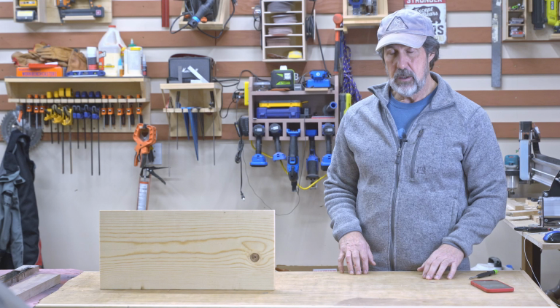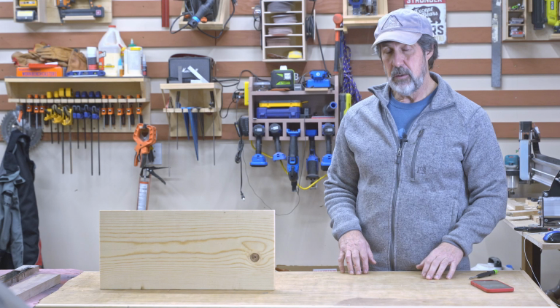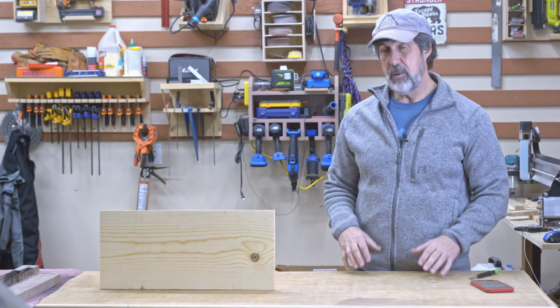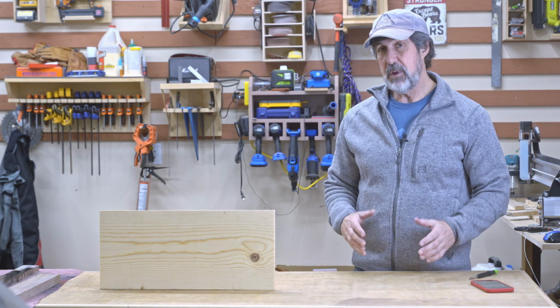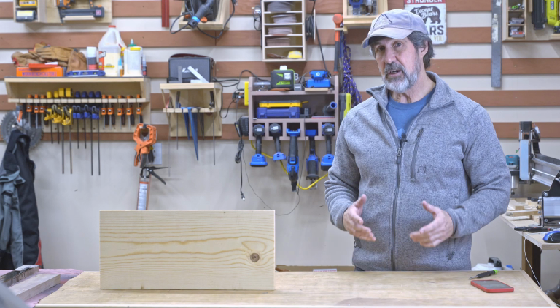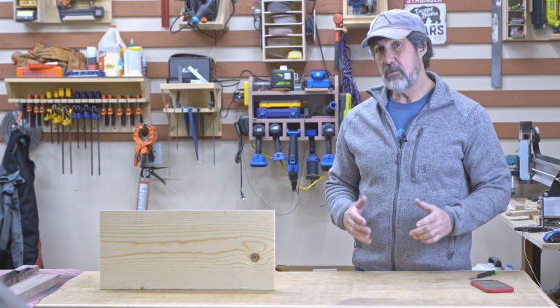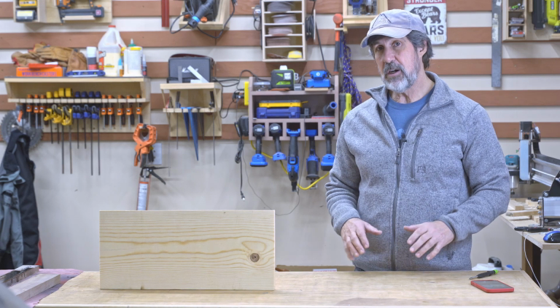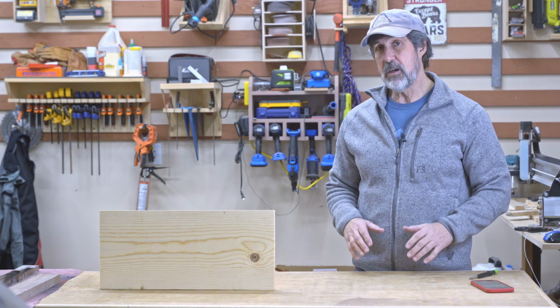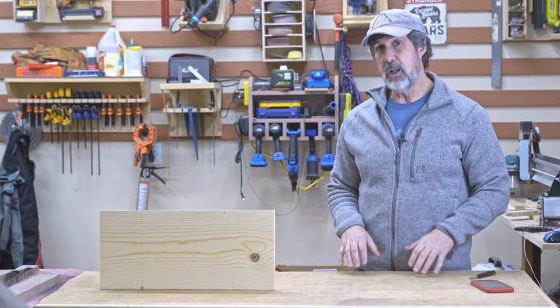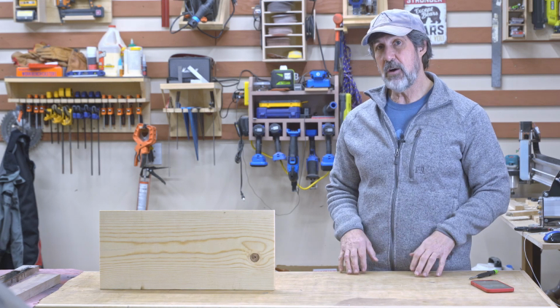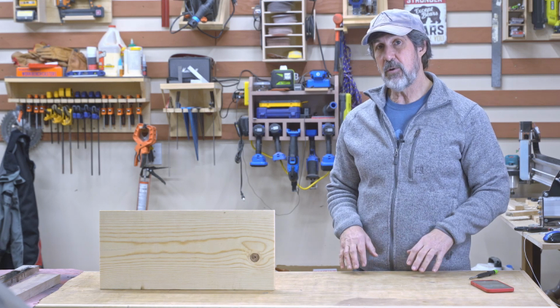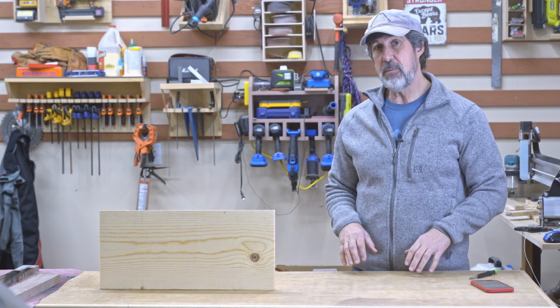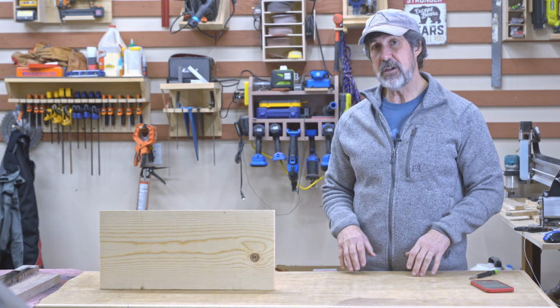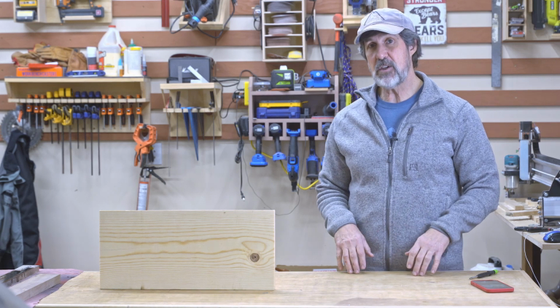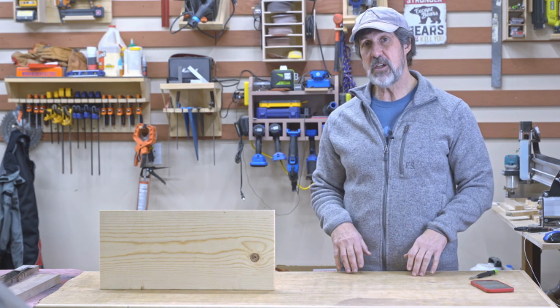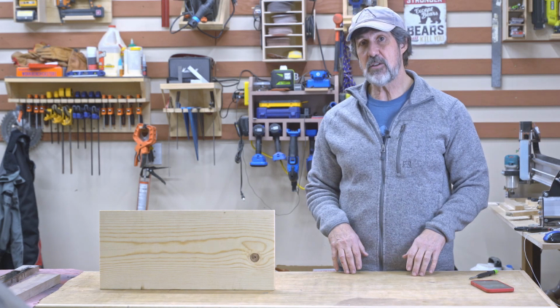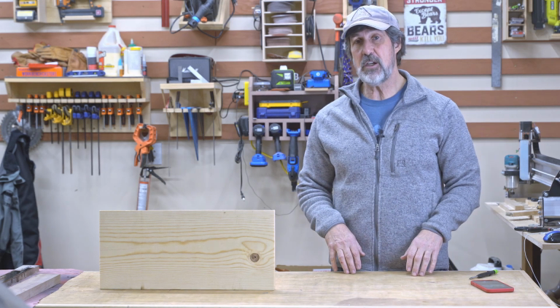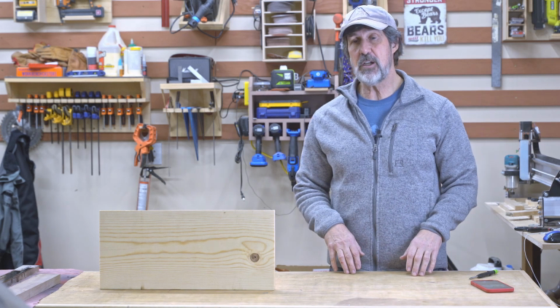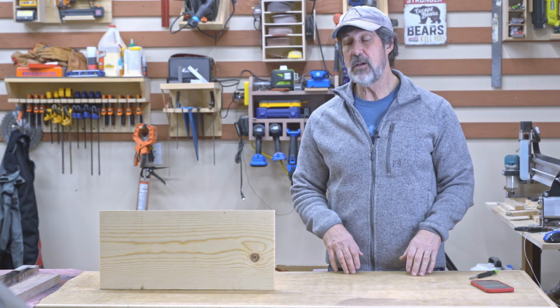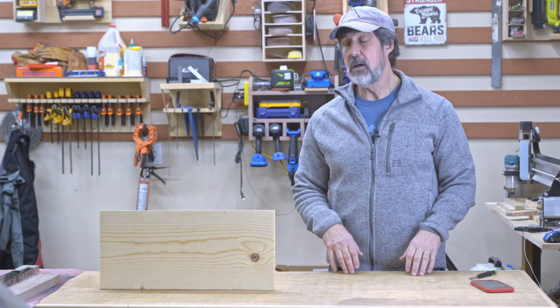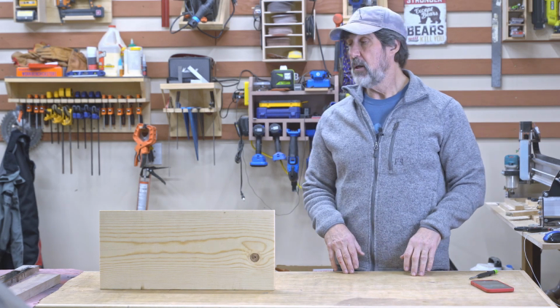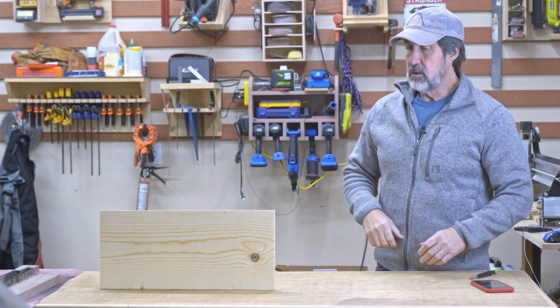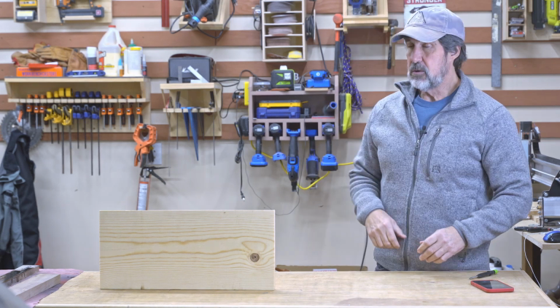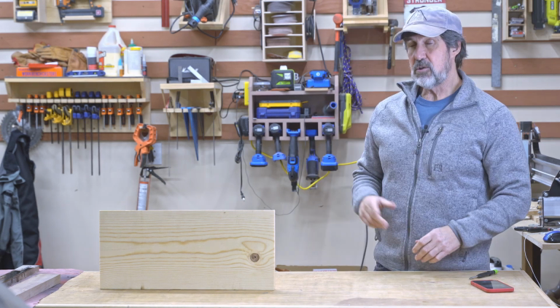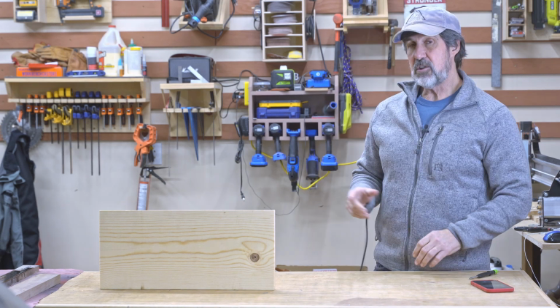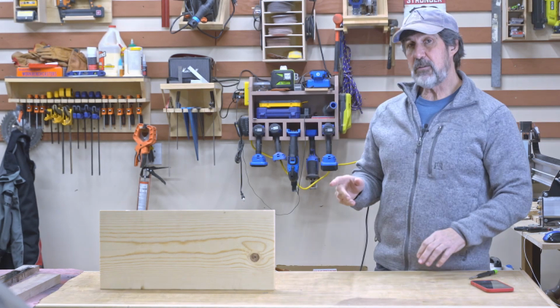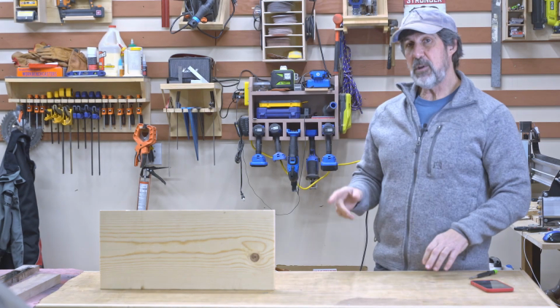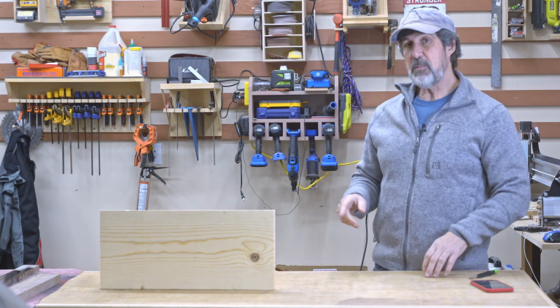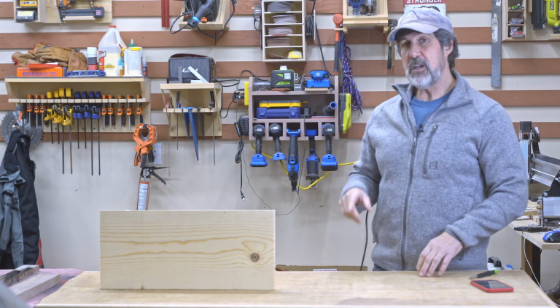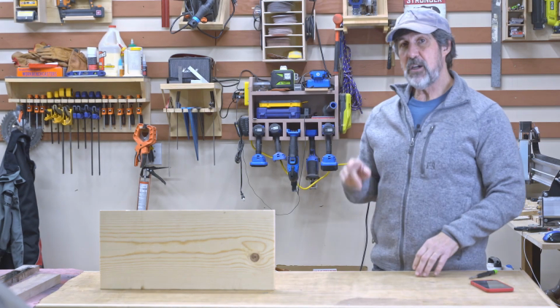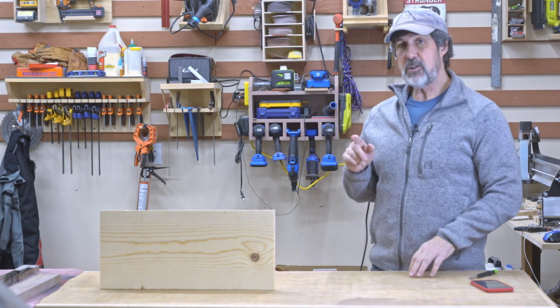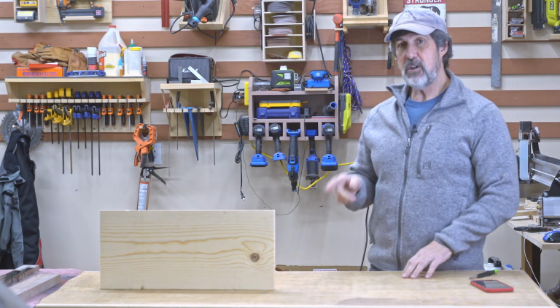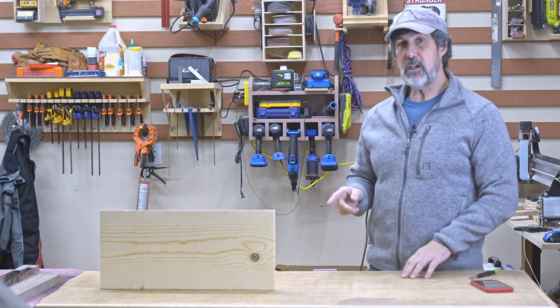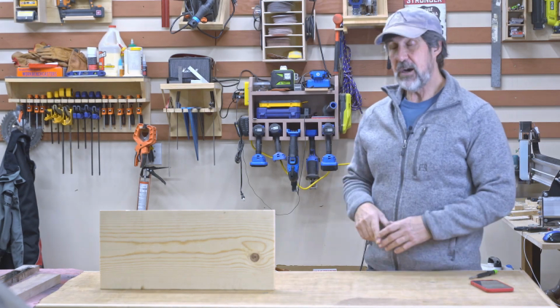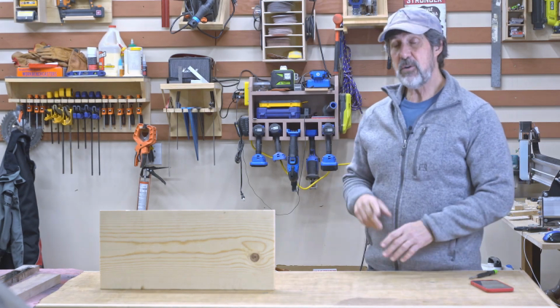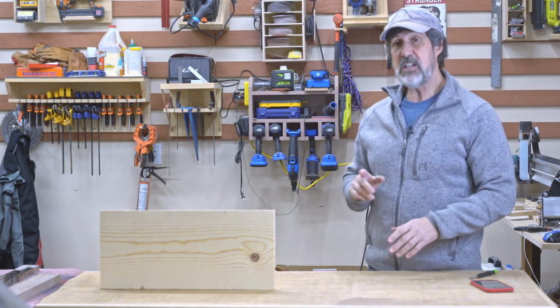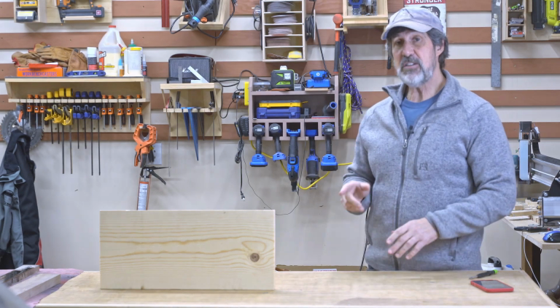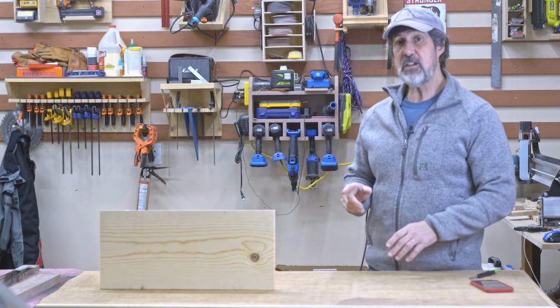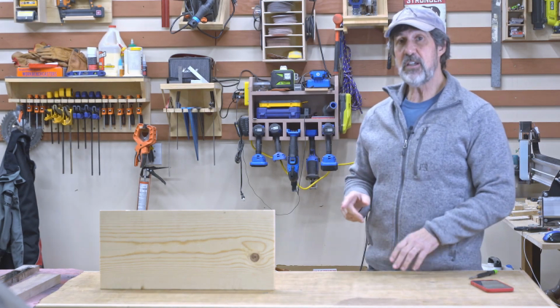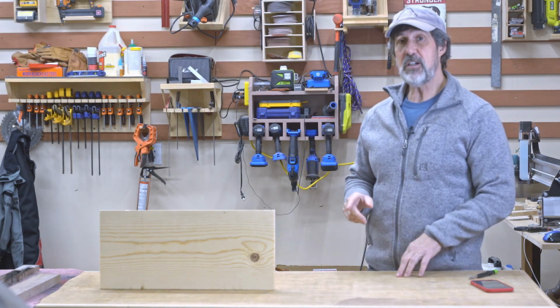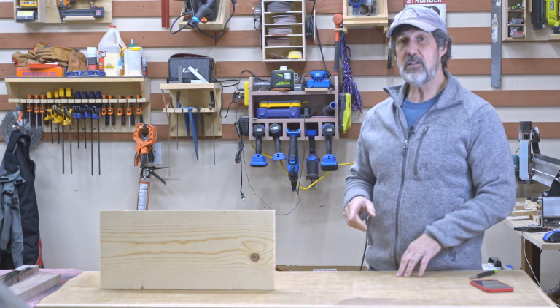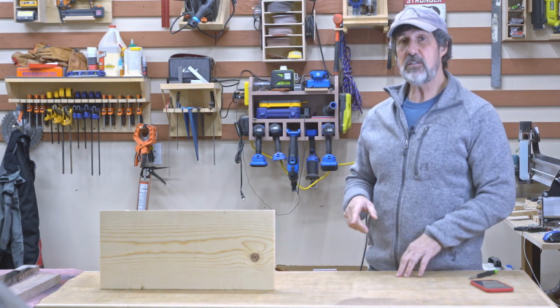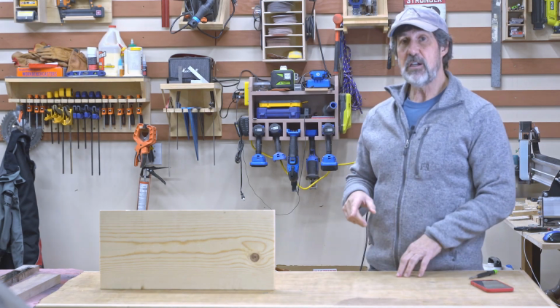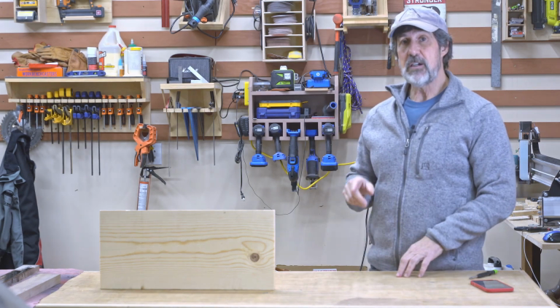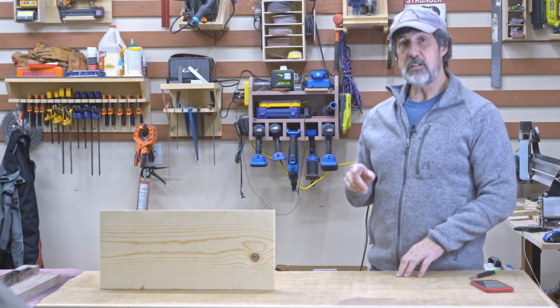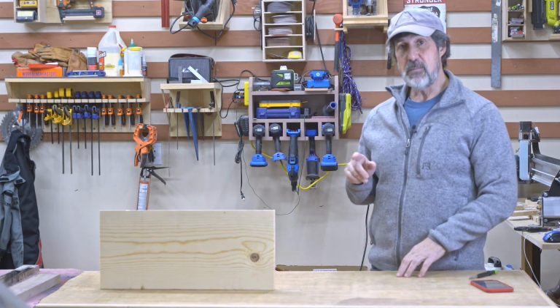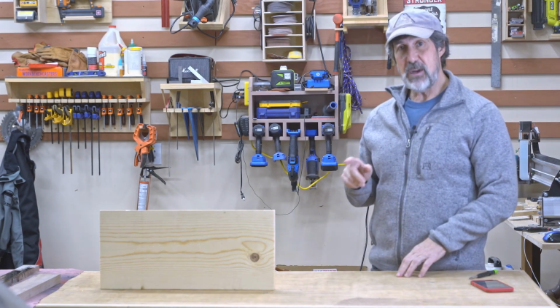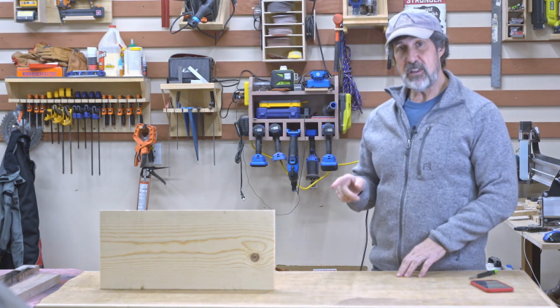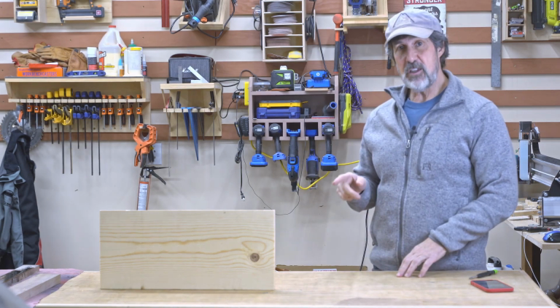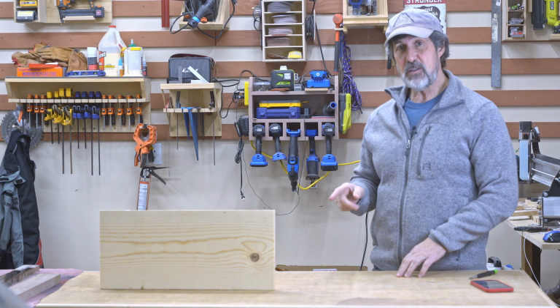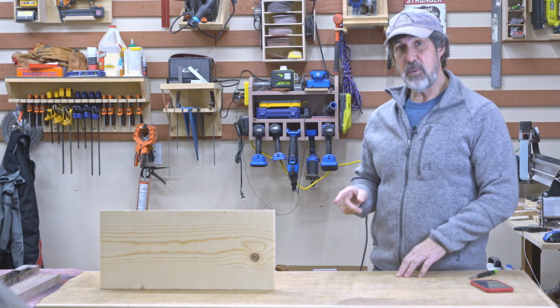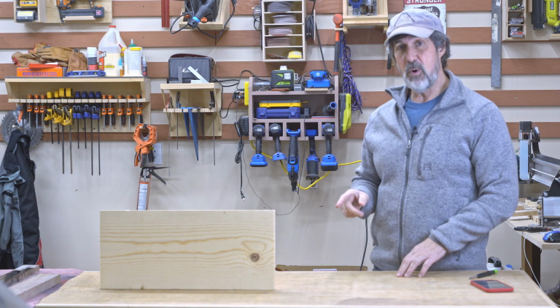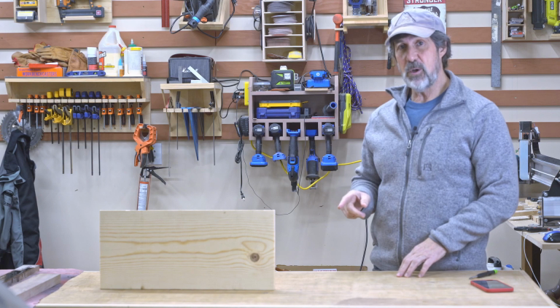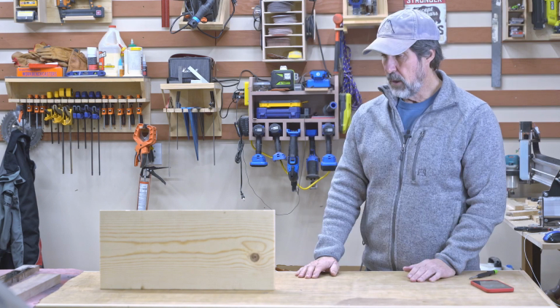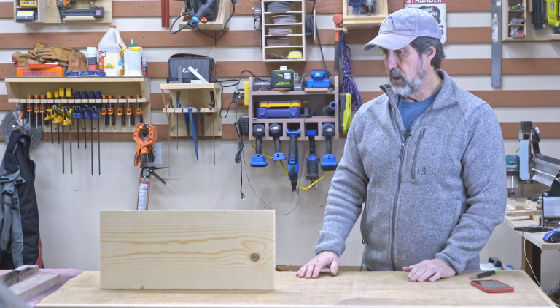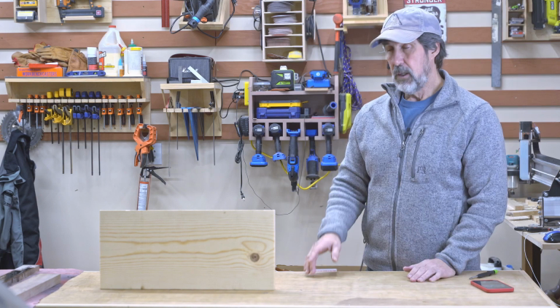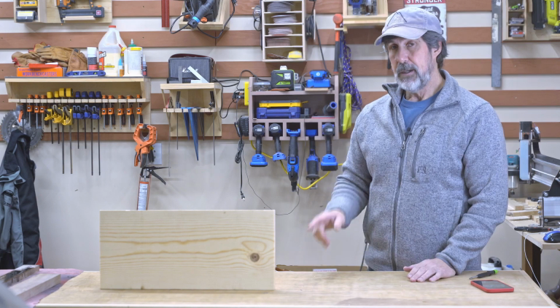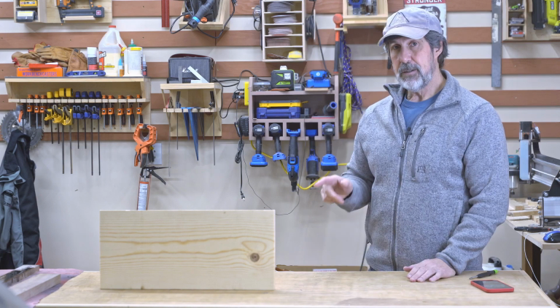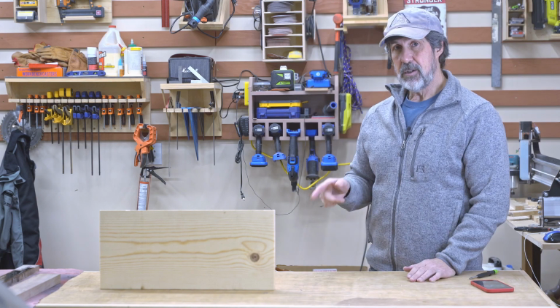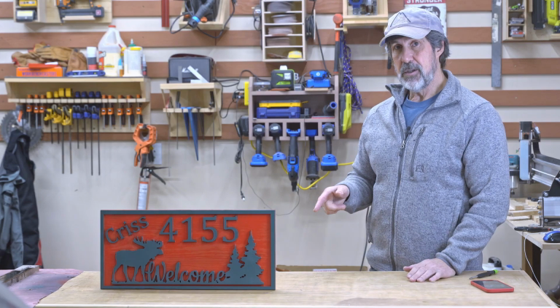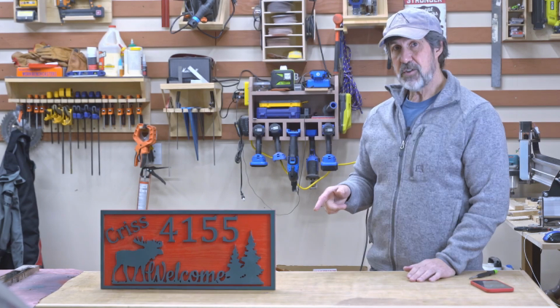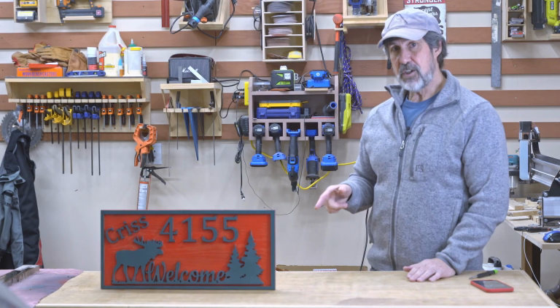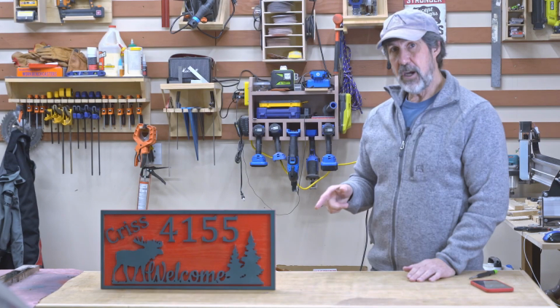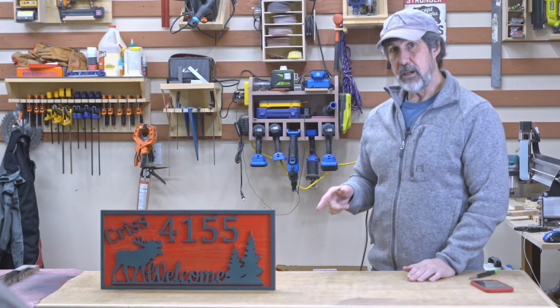I've been playing around a lot with my CNC, so stick with me and I'll show you how easy it is to make this board into this sign.